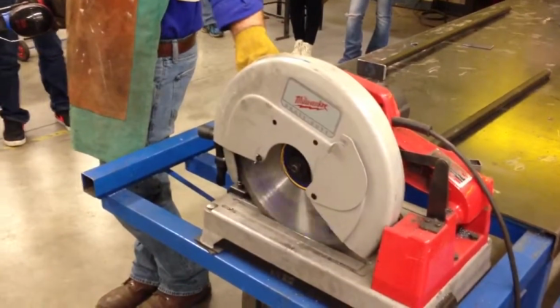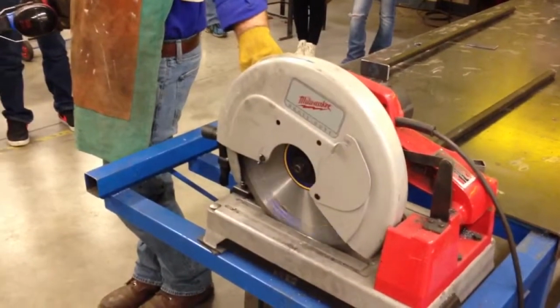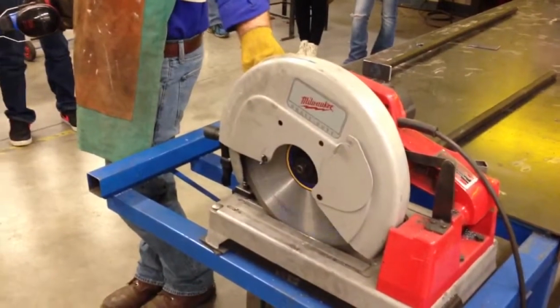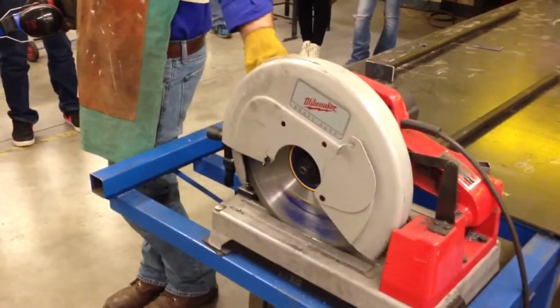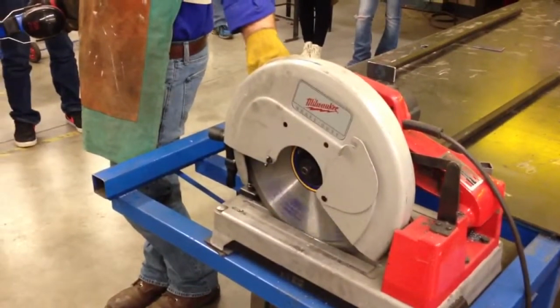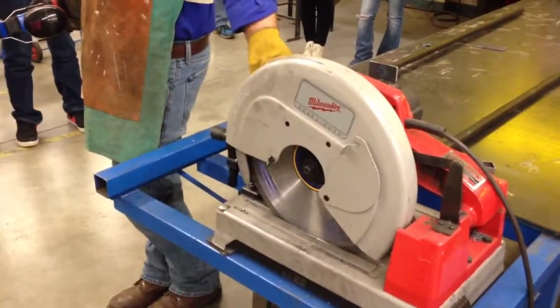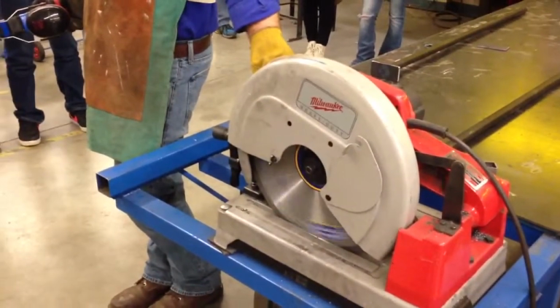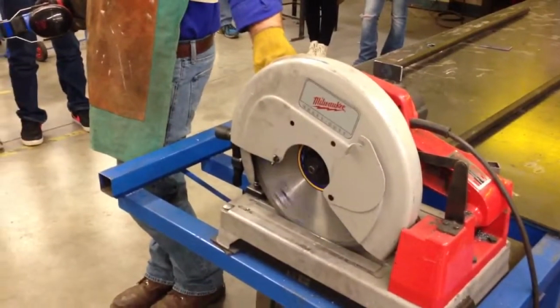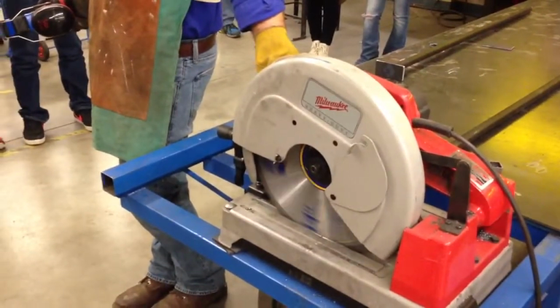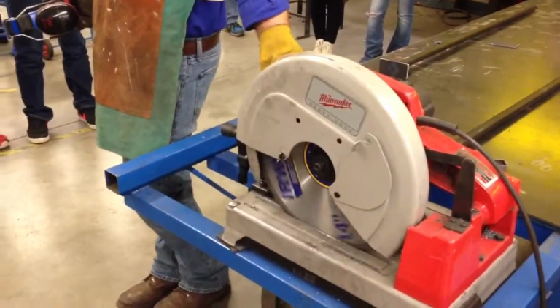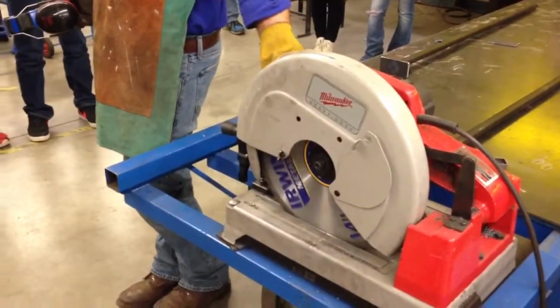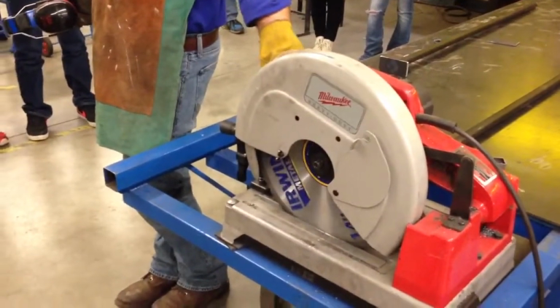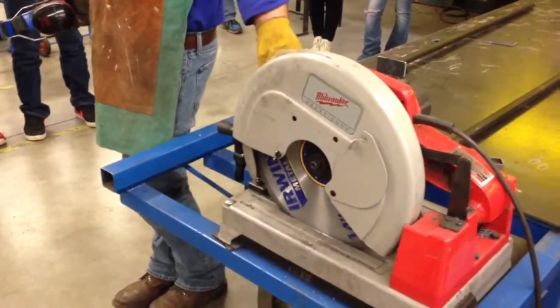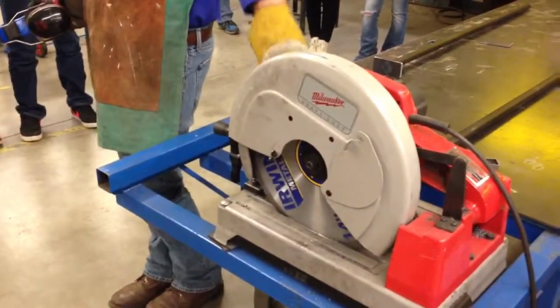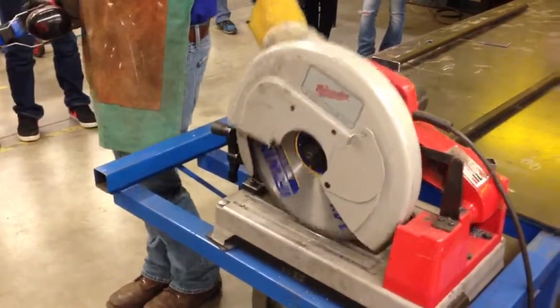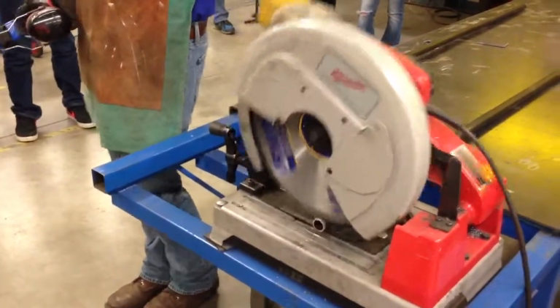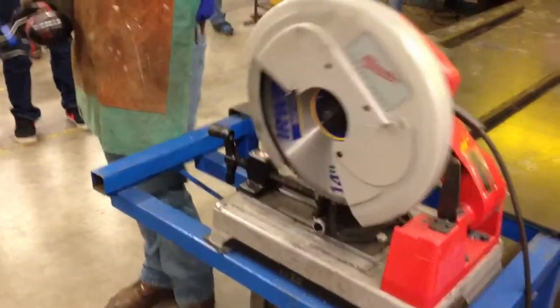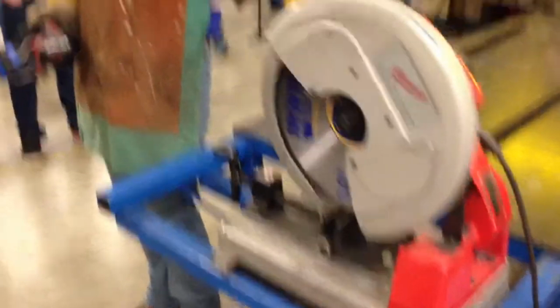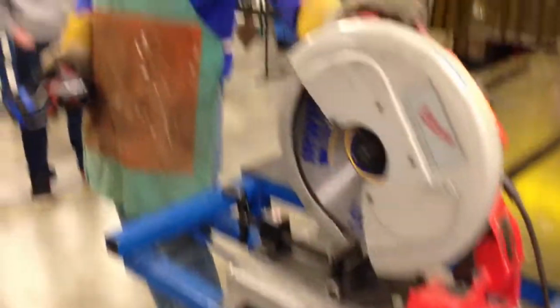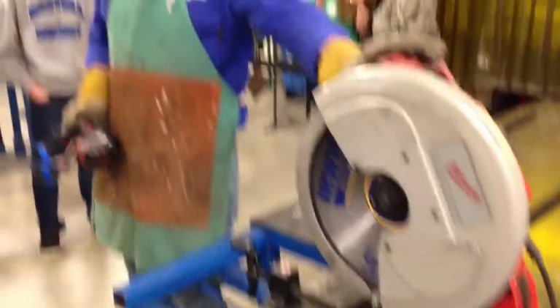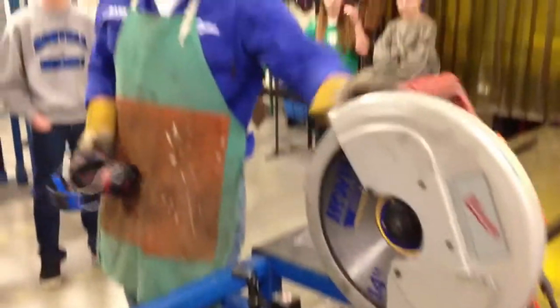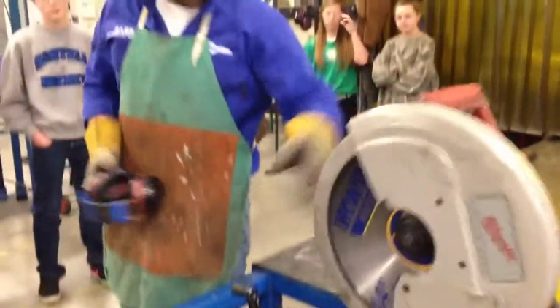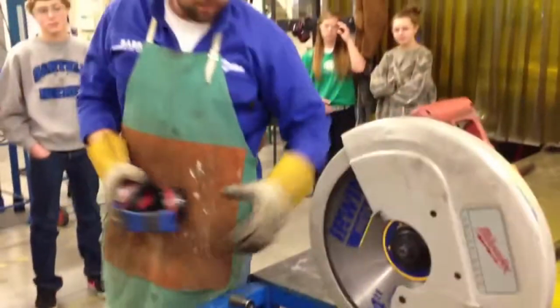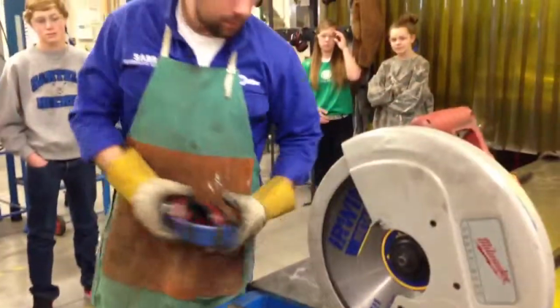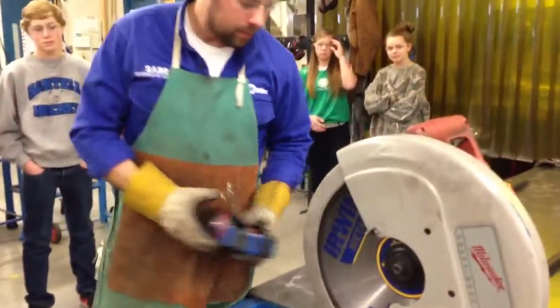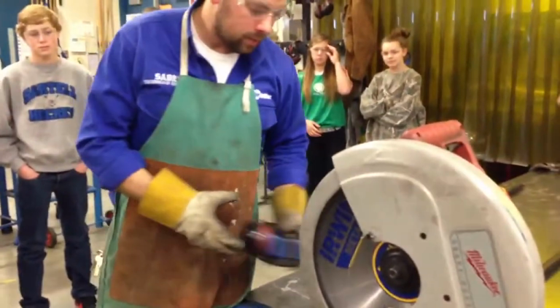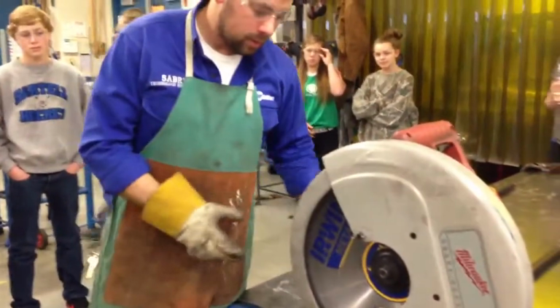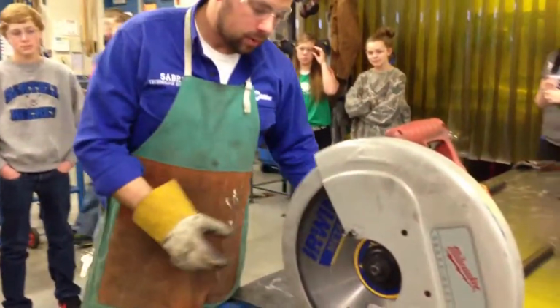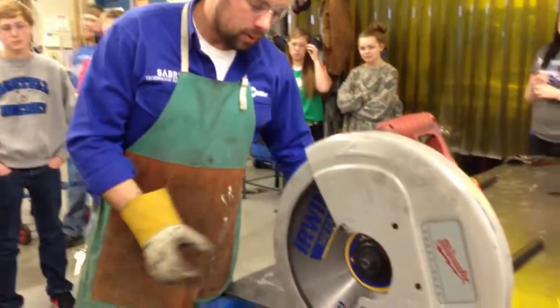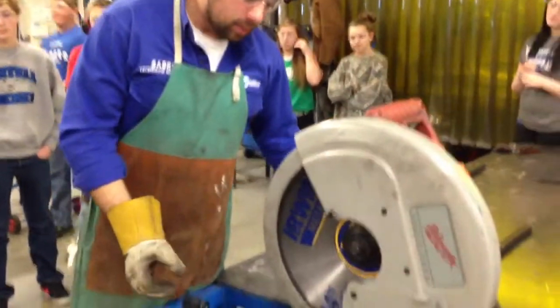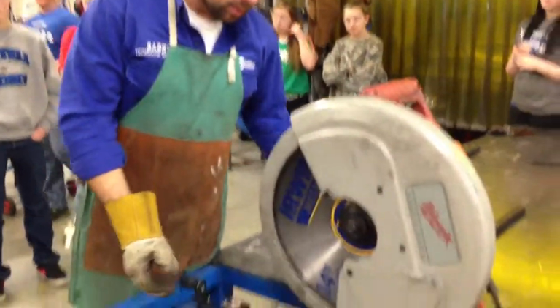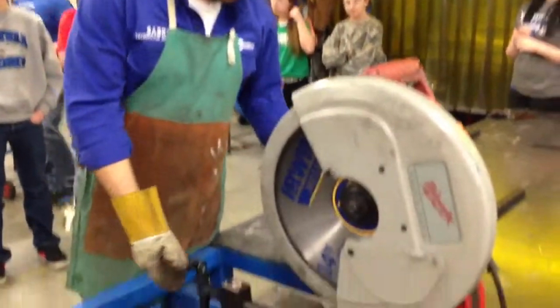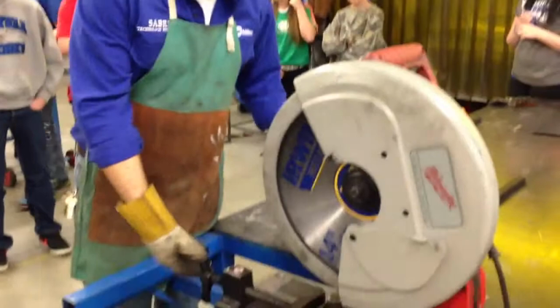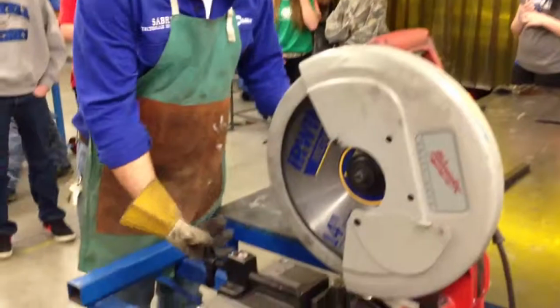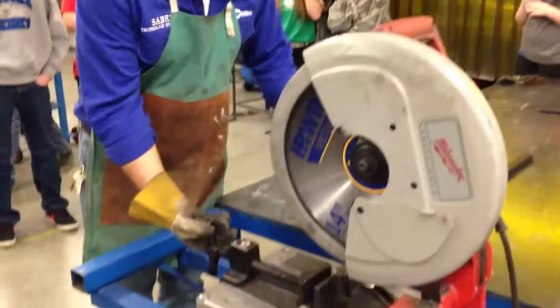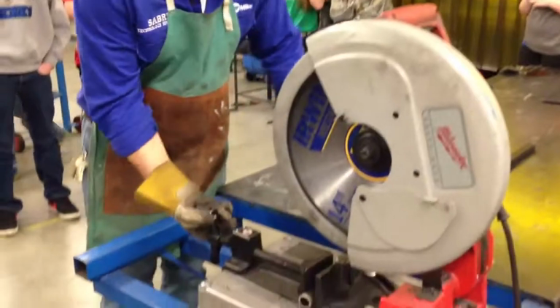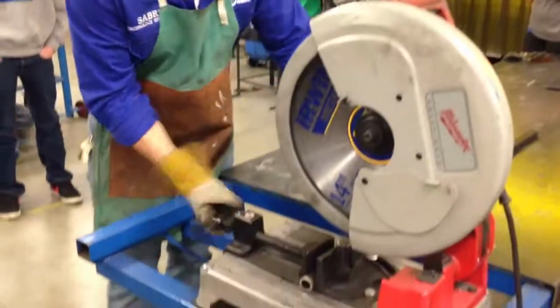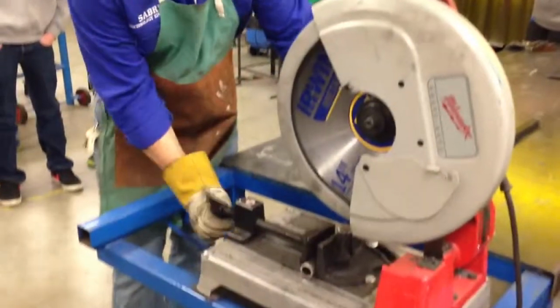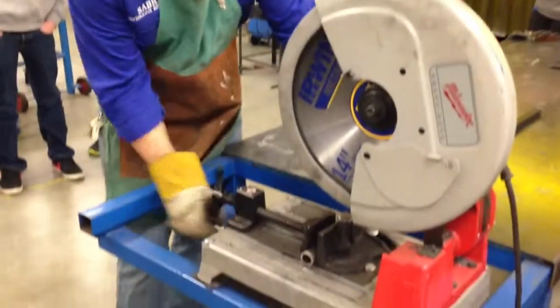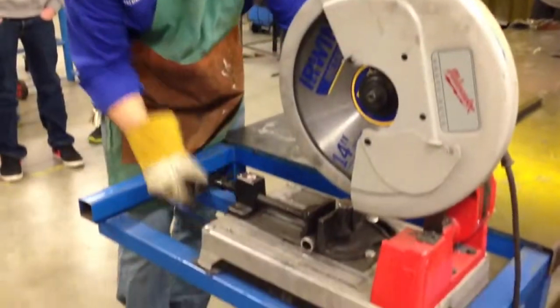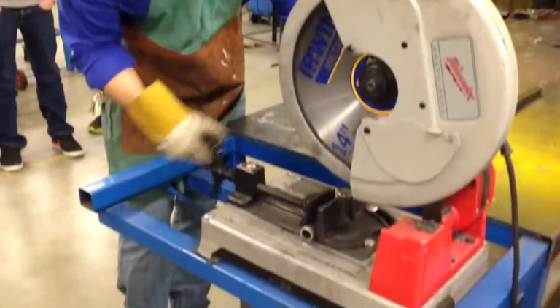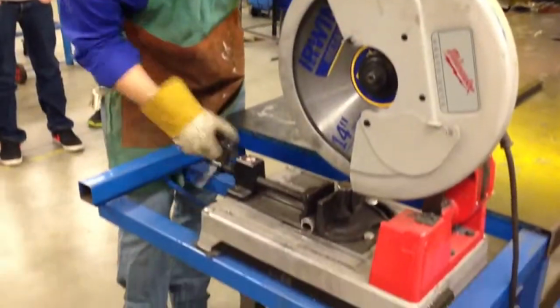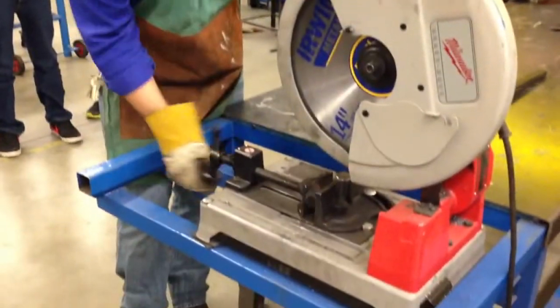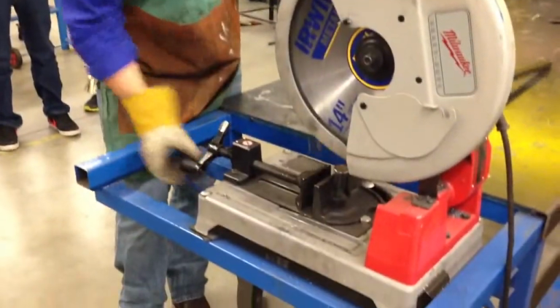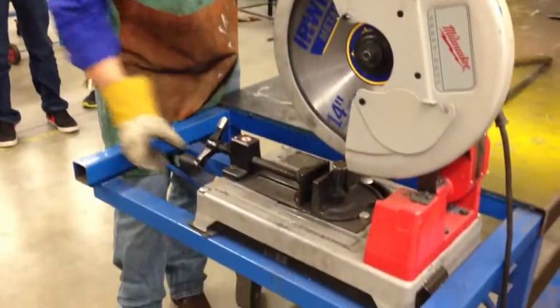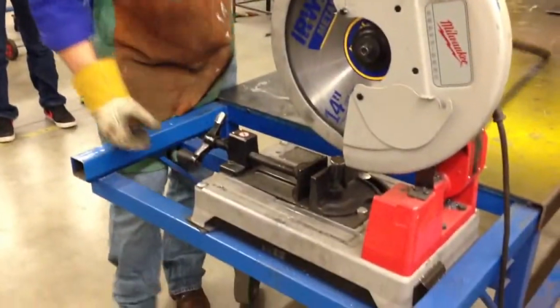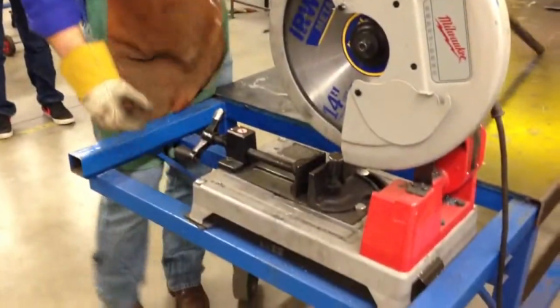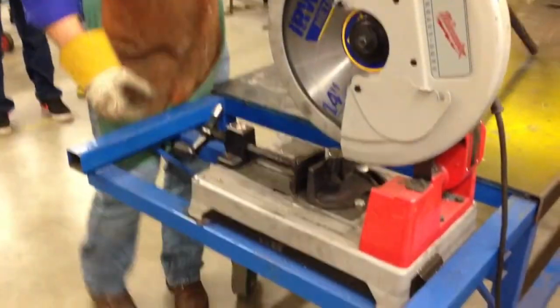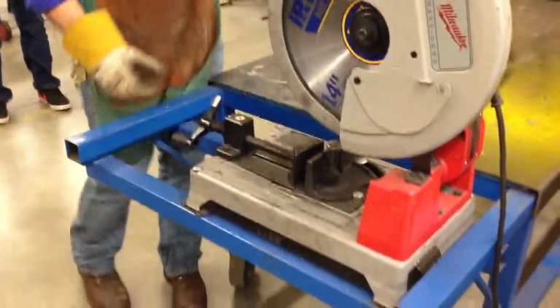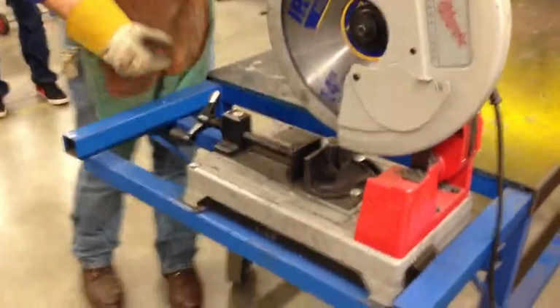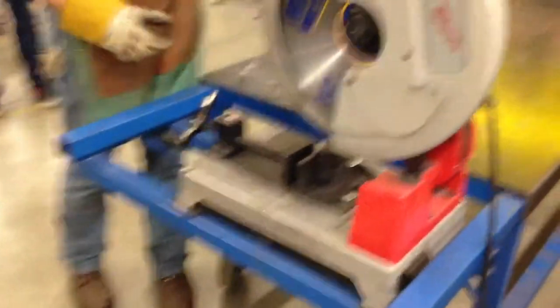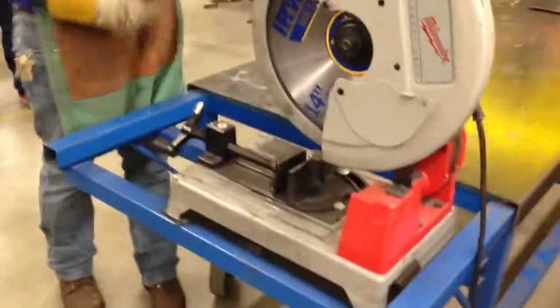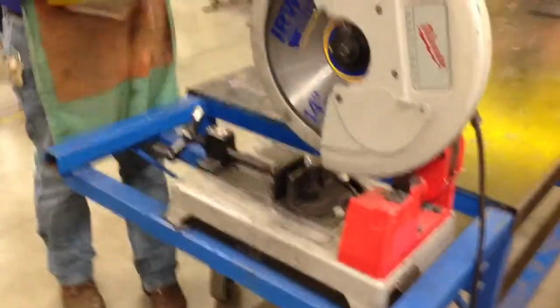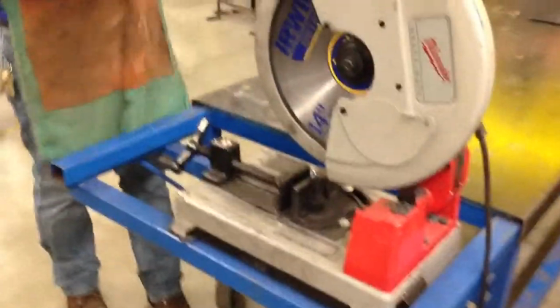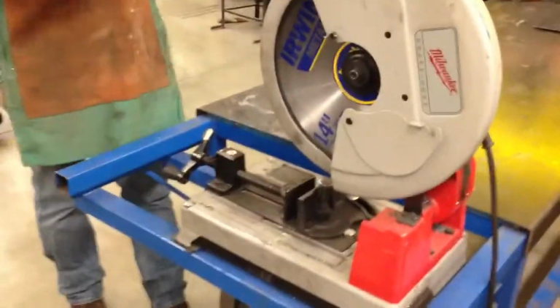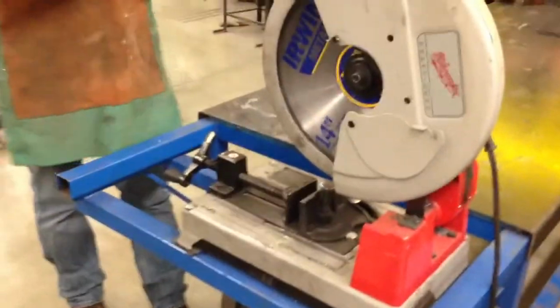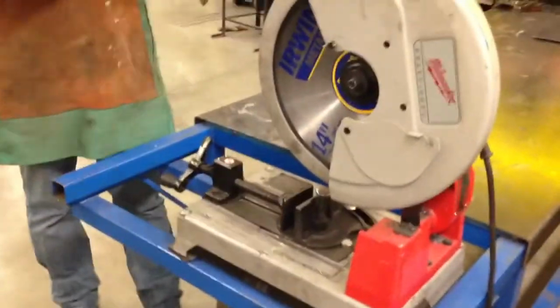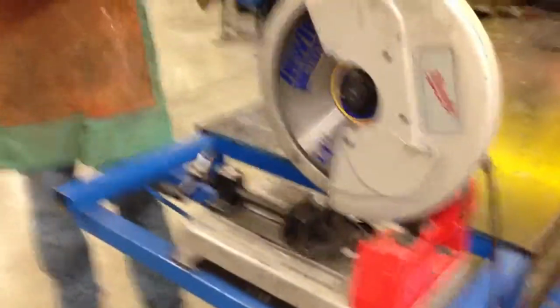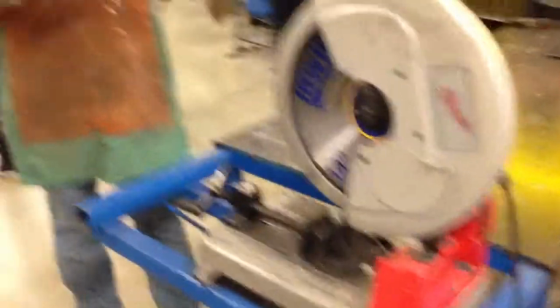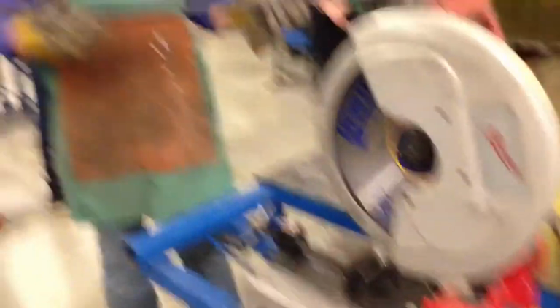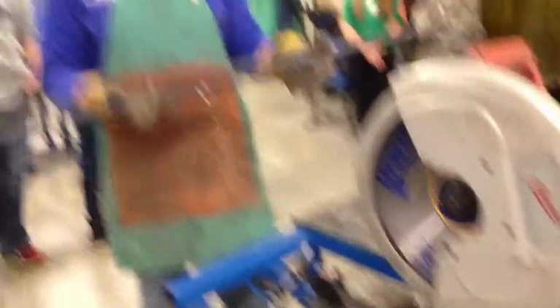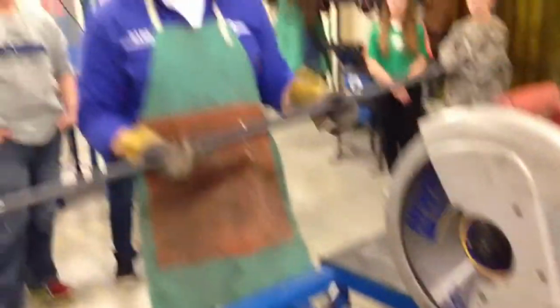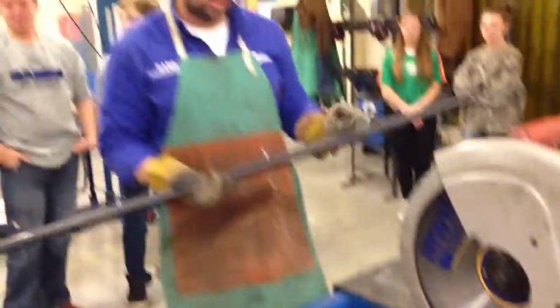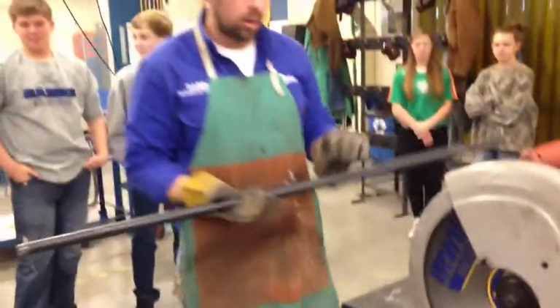Let the blade stop, raise it up, loosen your material, and then in this case we're going to cut the other side as well.